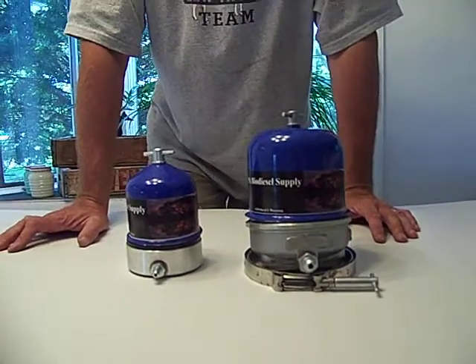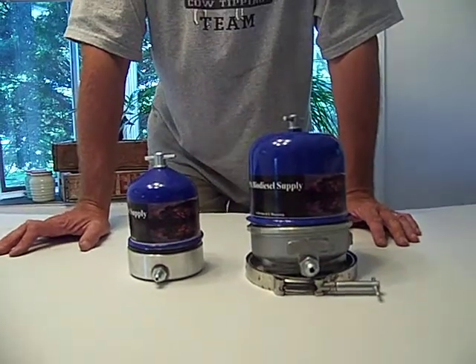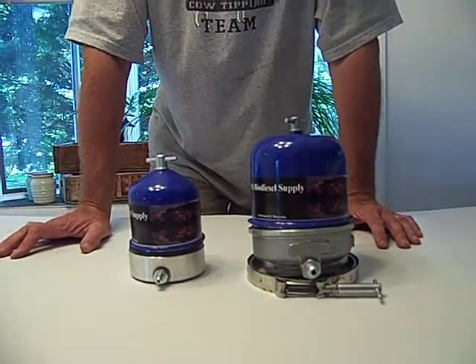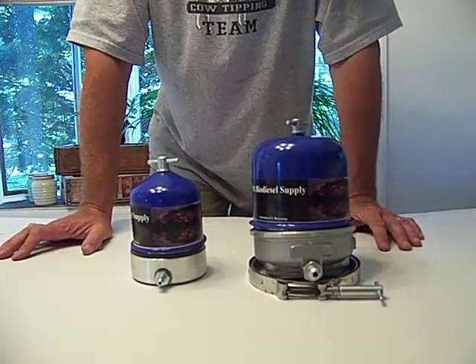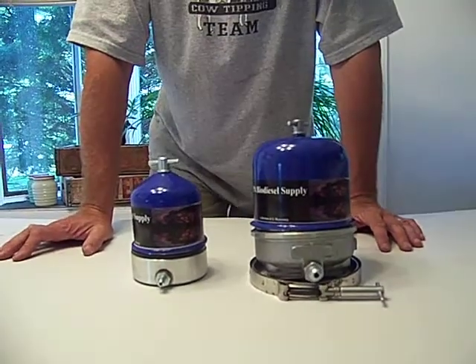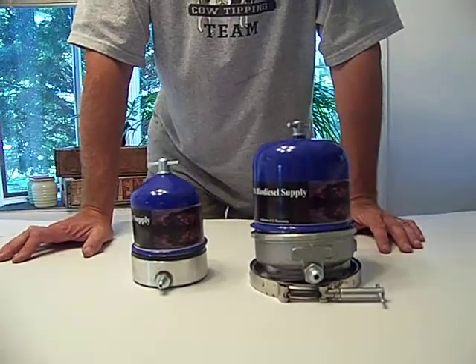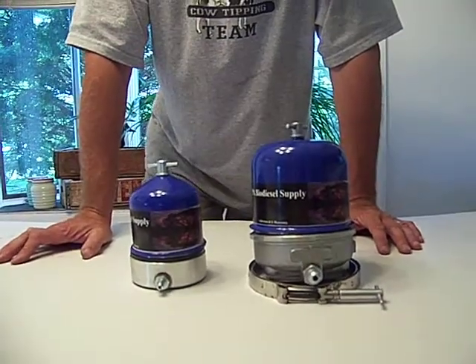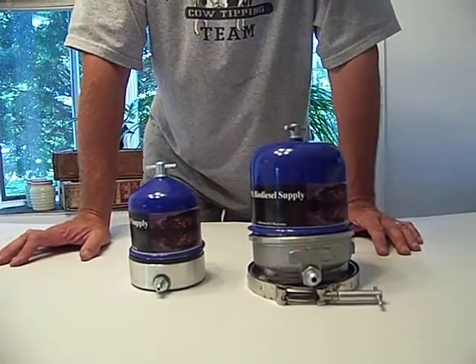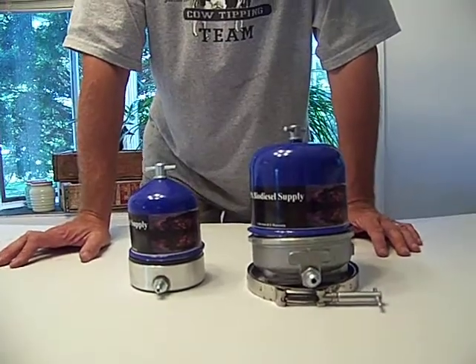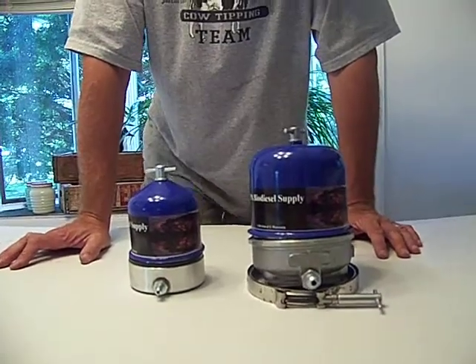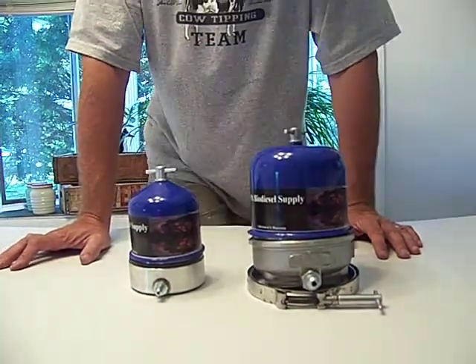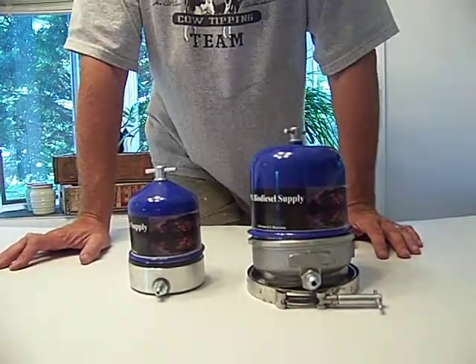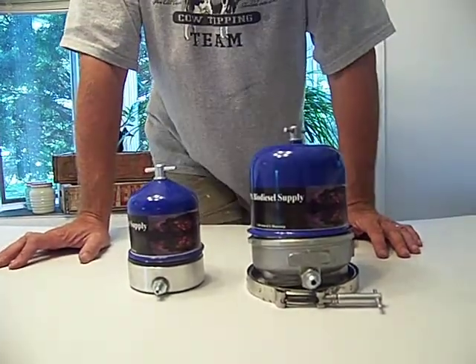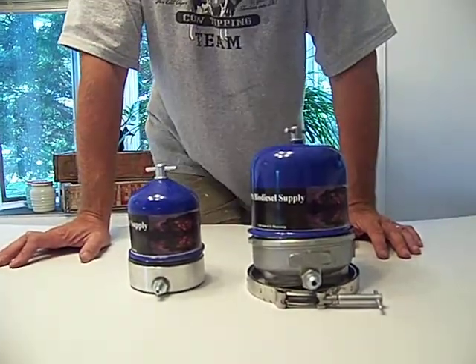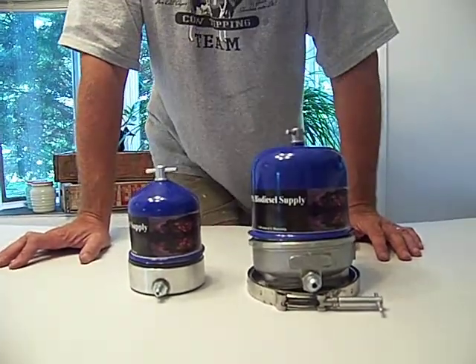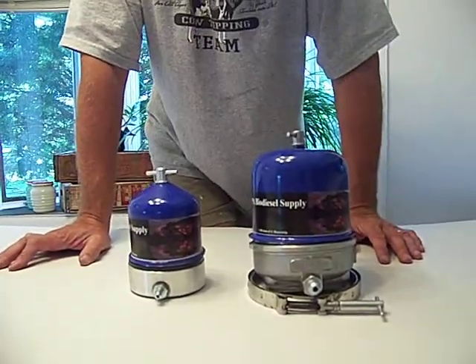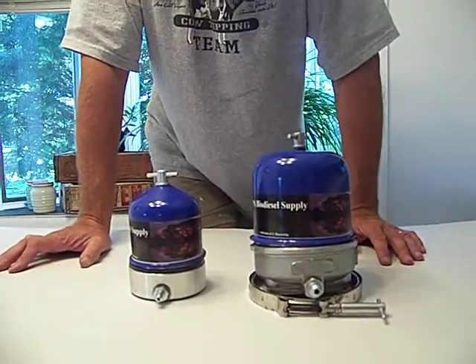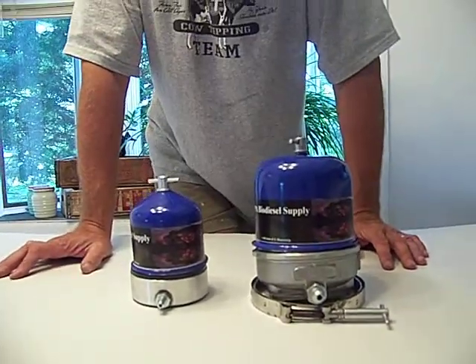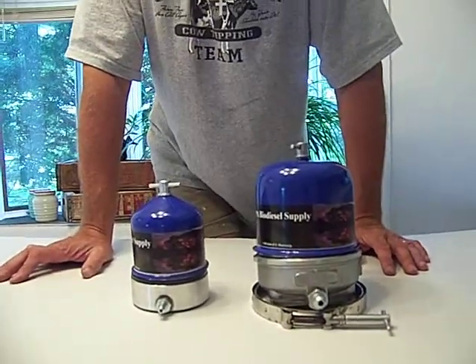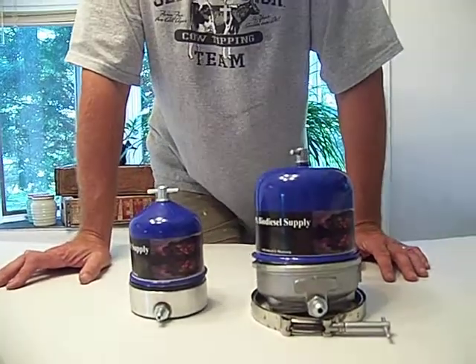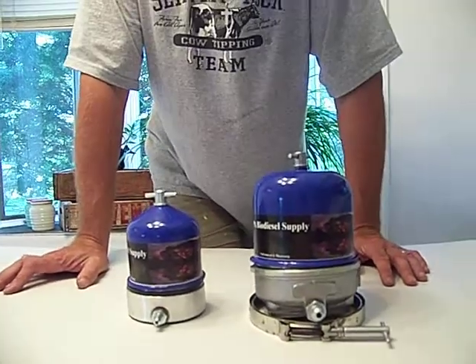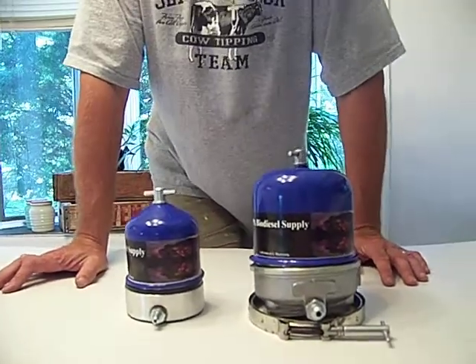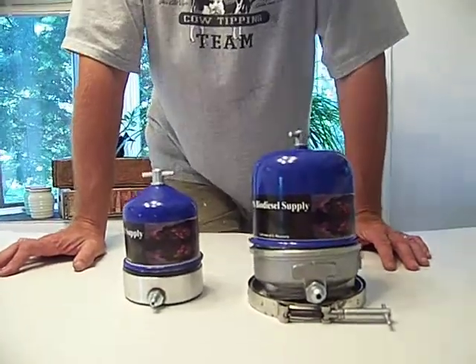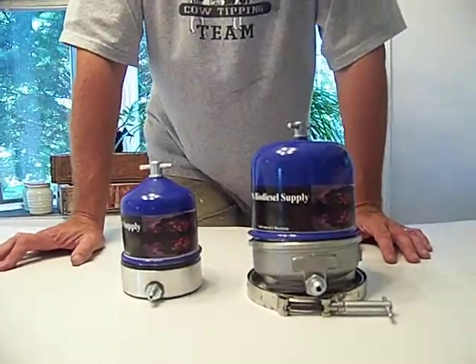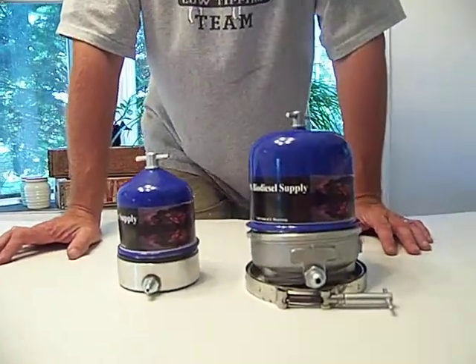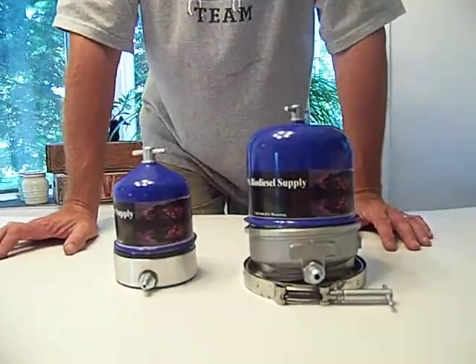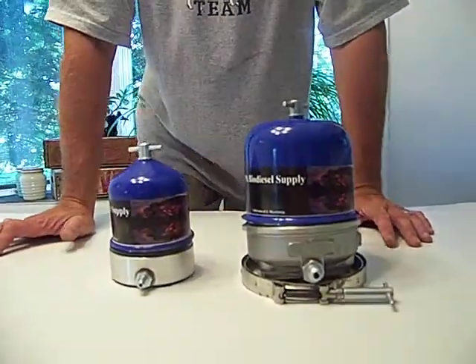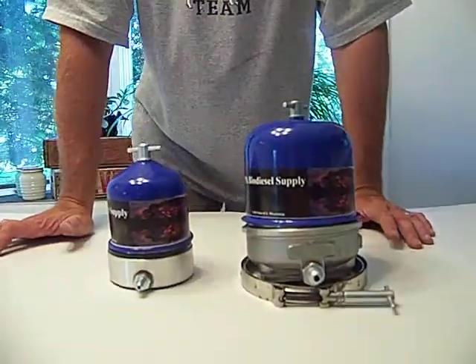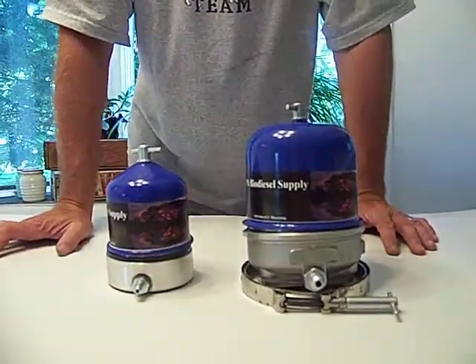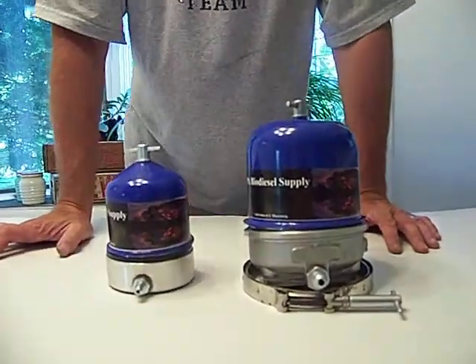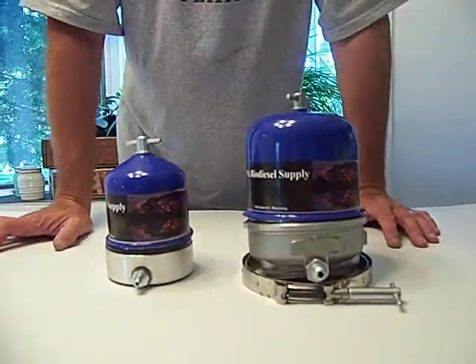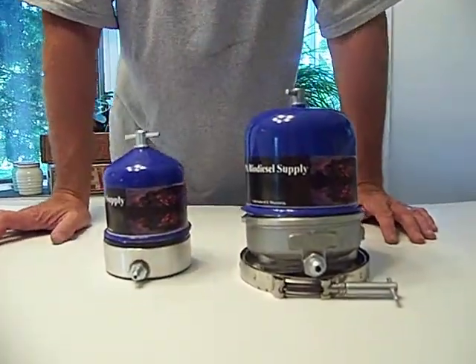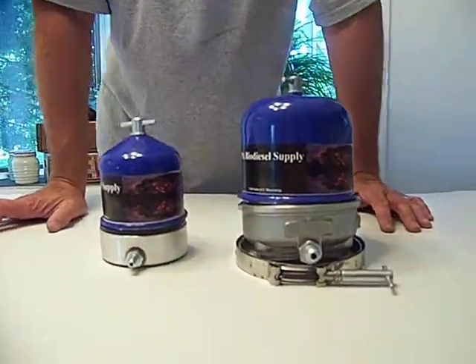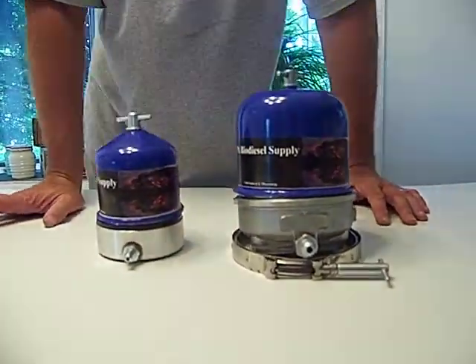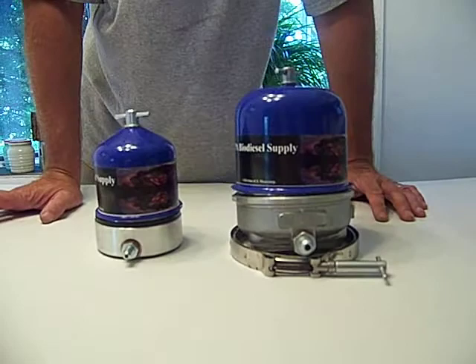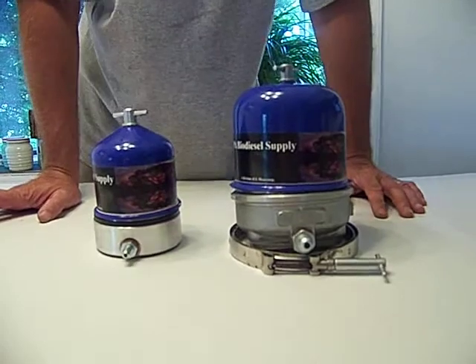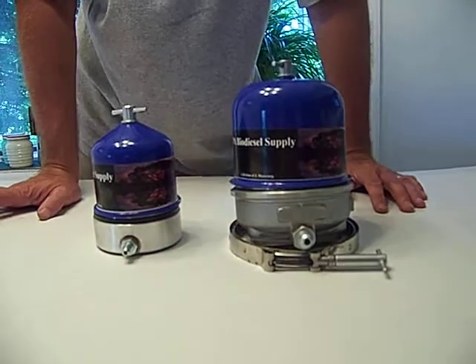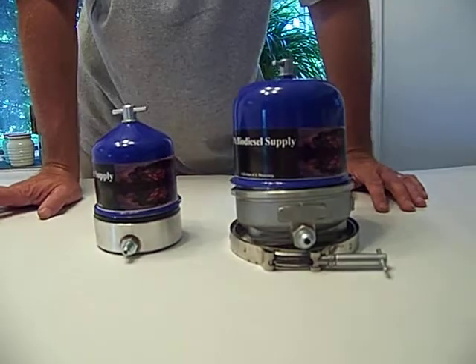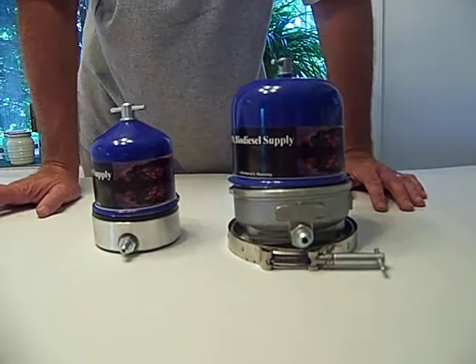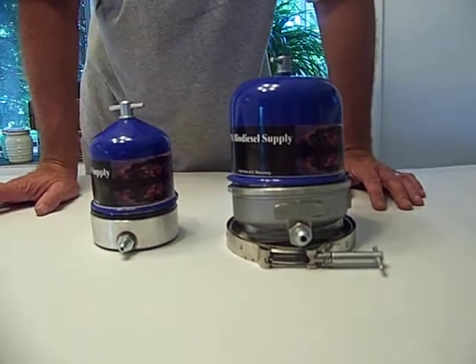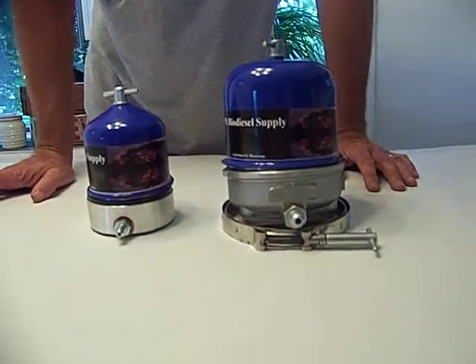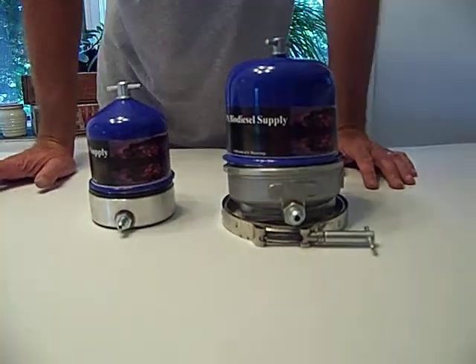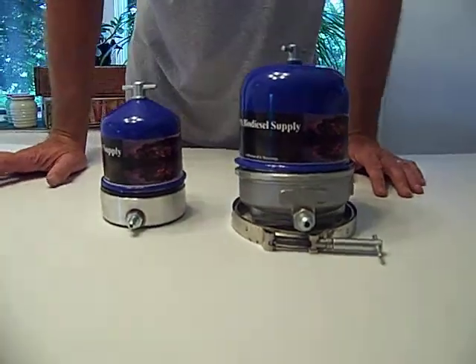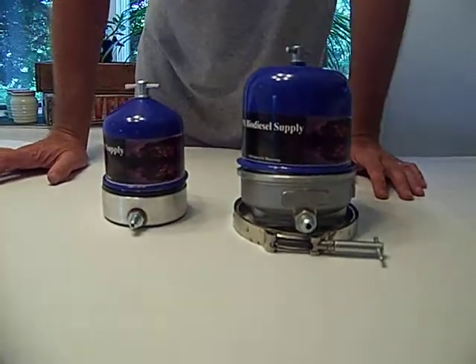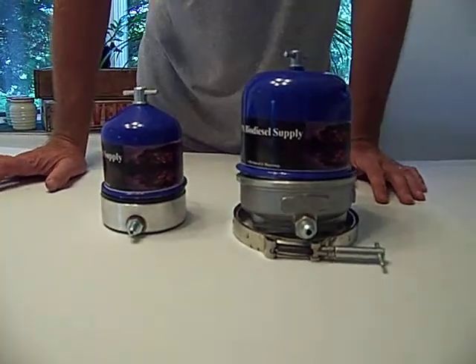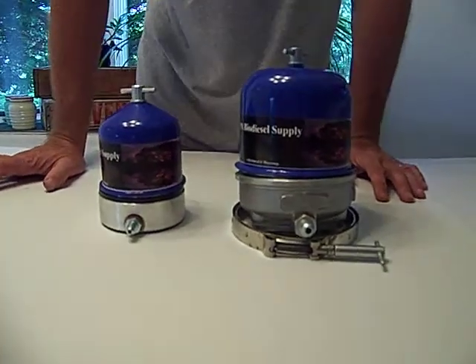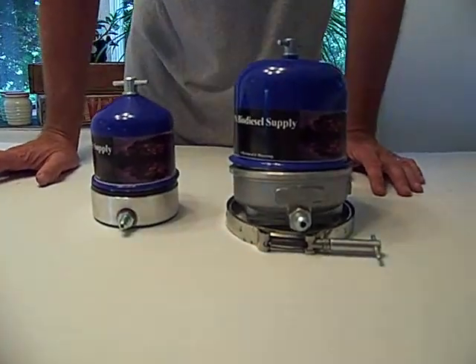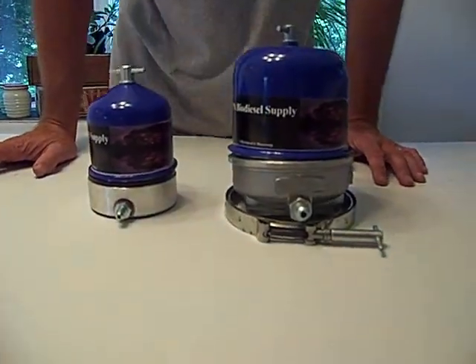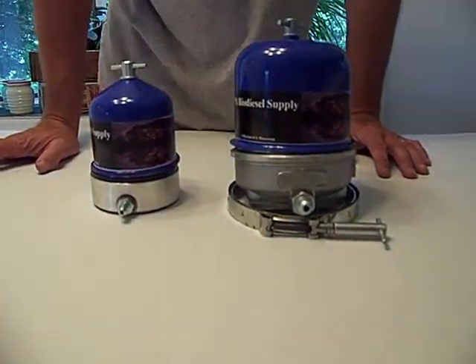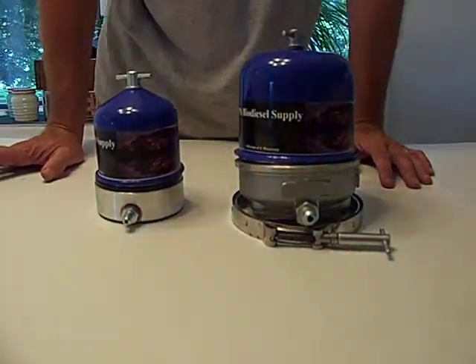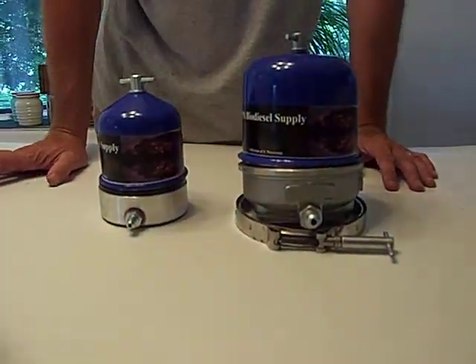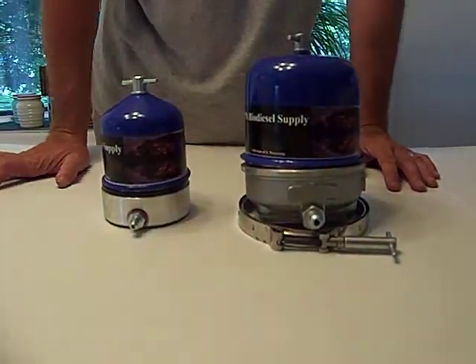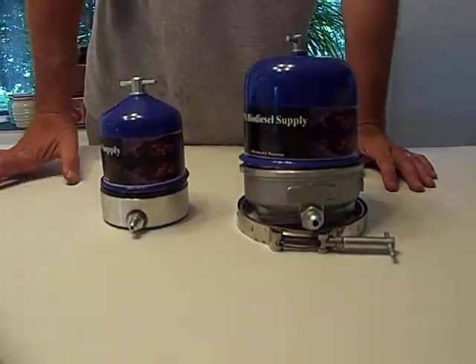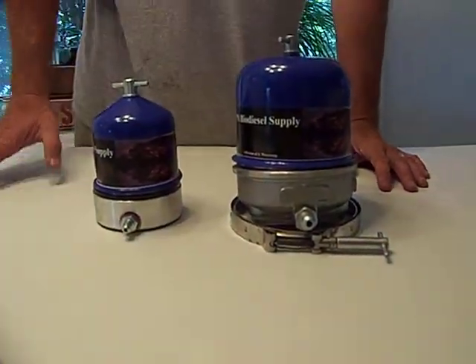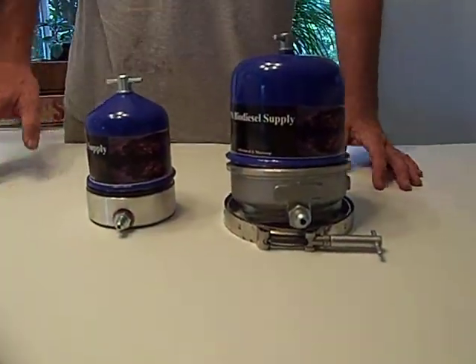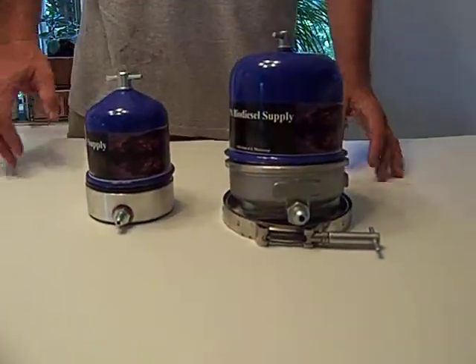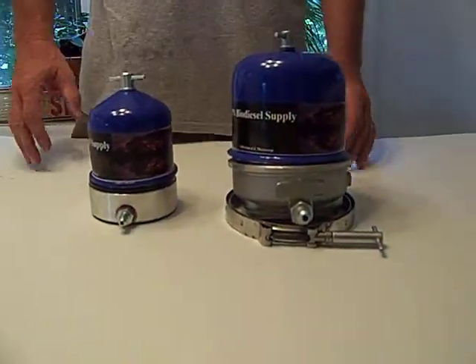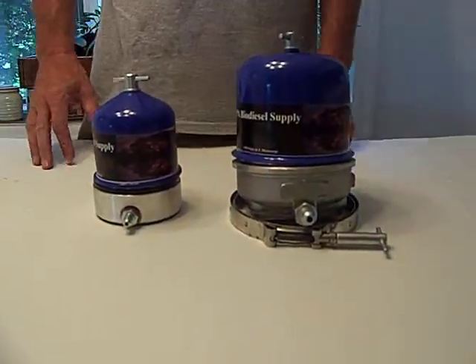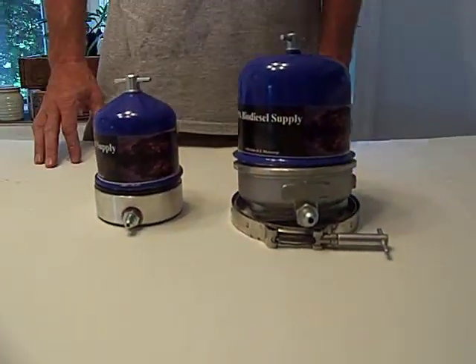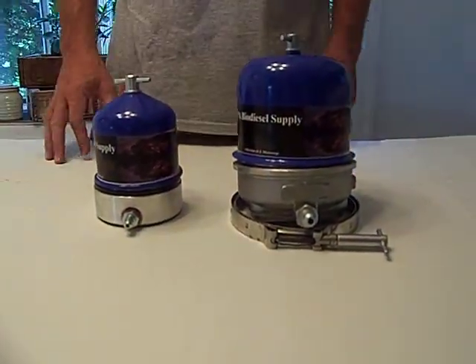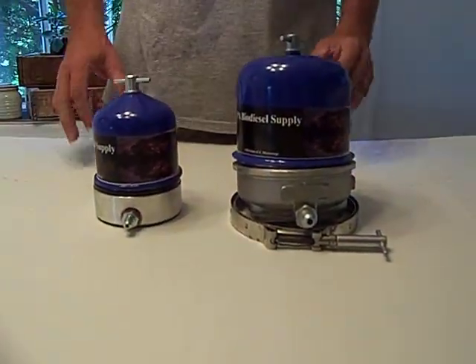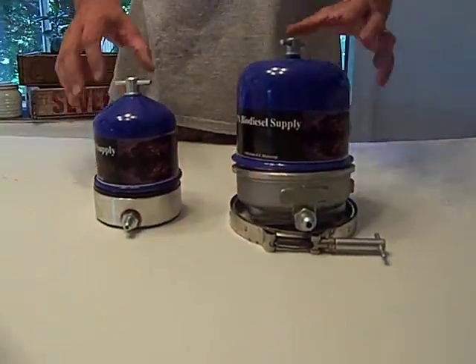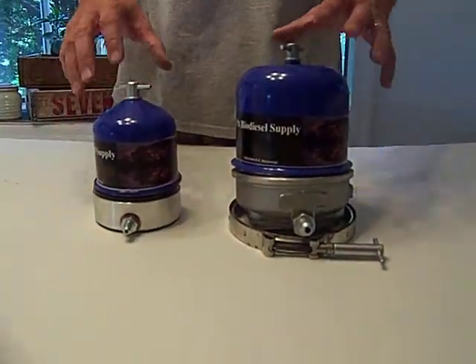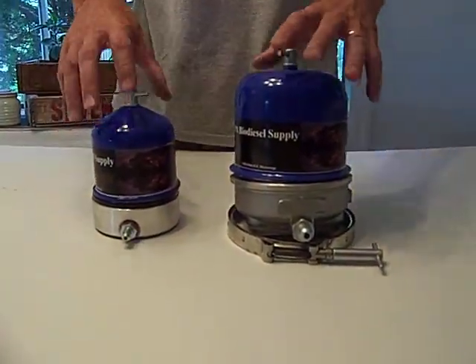Here we are at PA Biodiesel Supply. This is just going to be a quick one showing you an inverted rotor compared to a normal rotor.